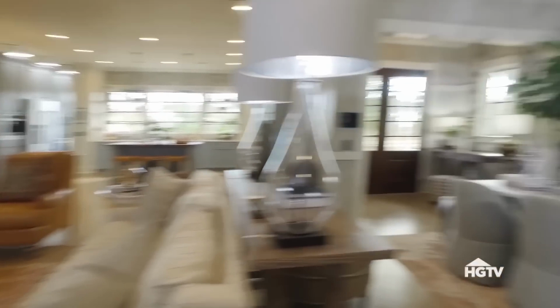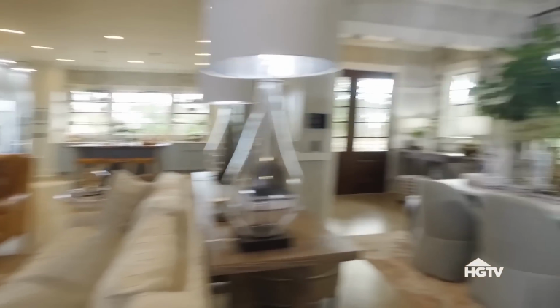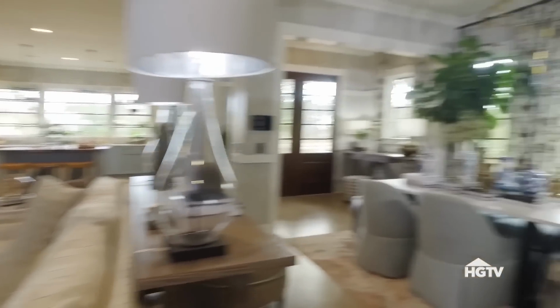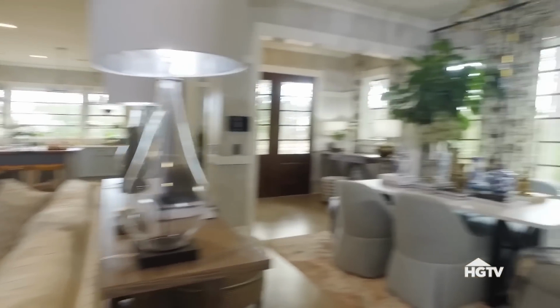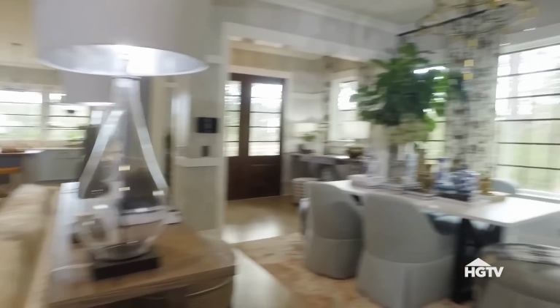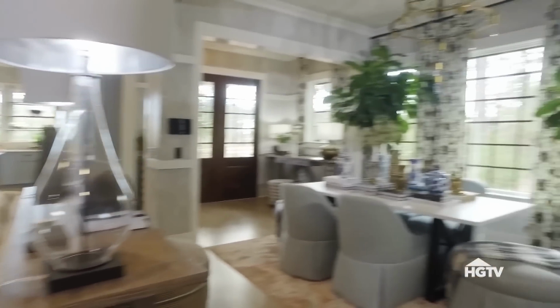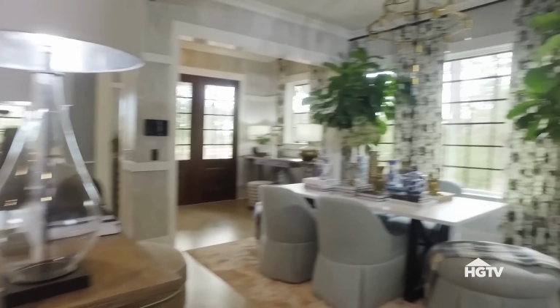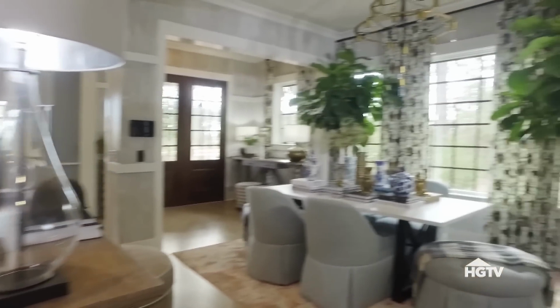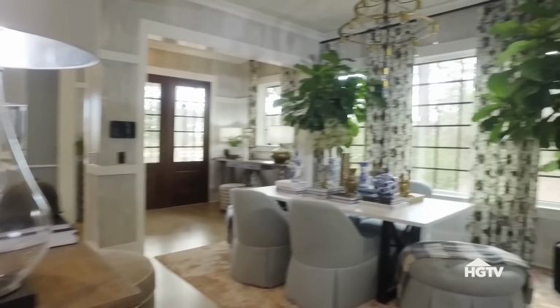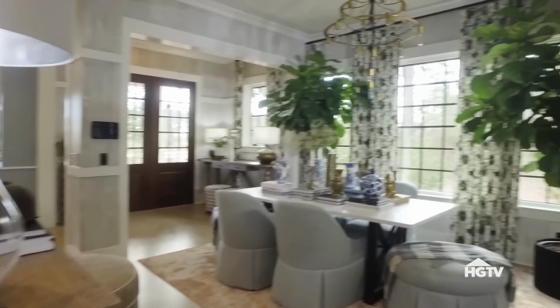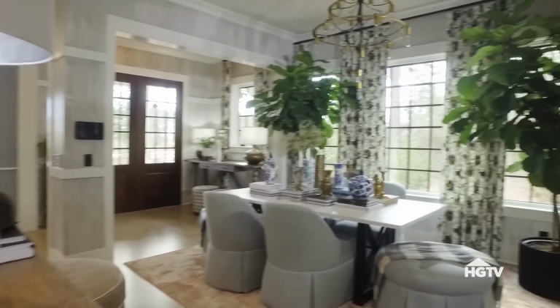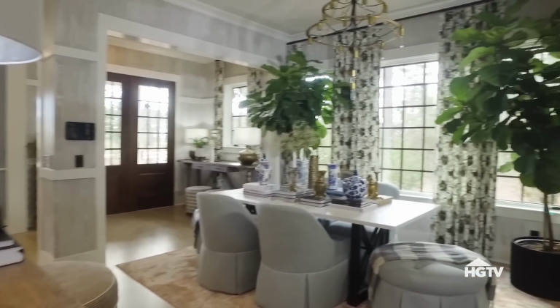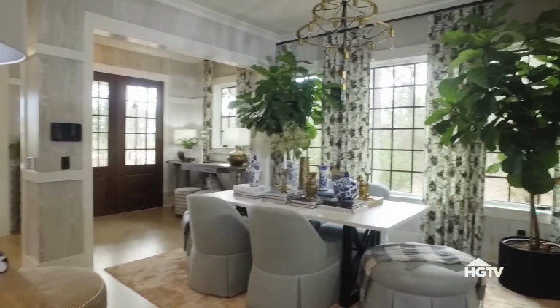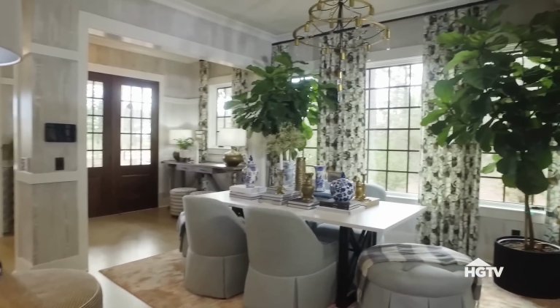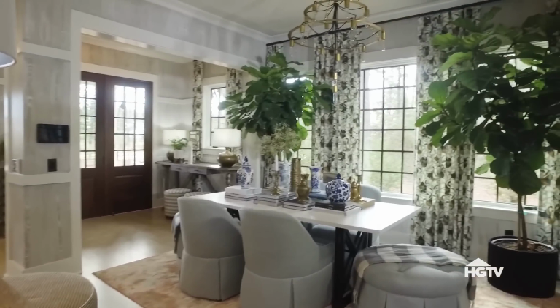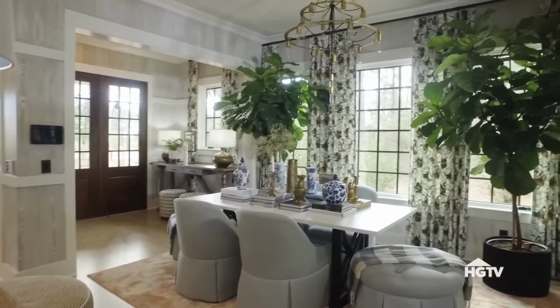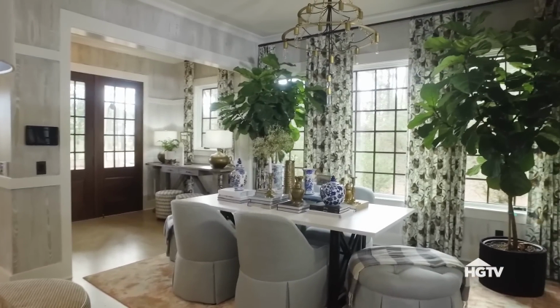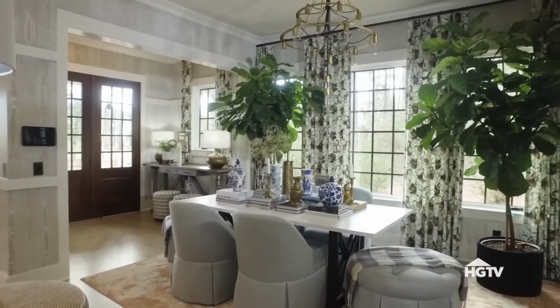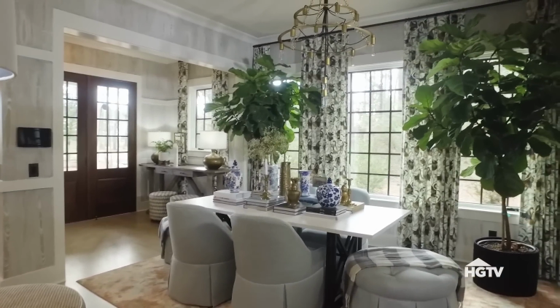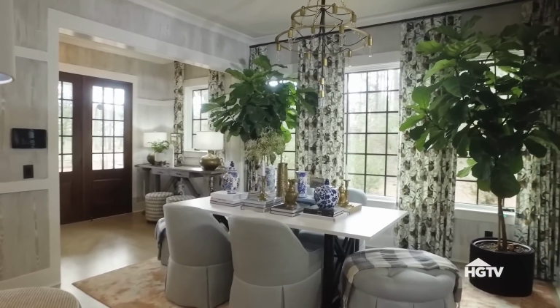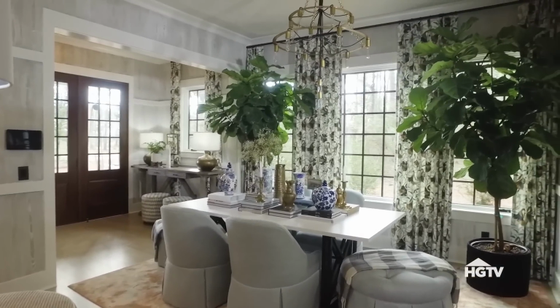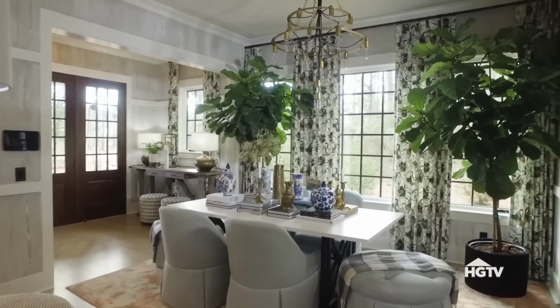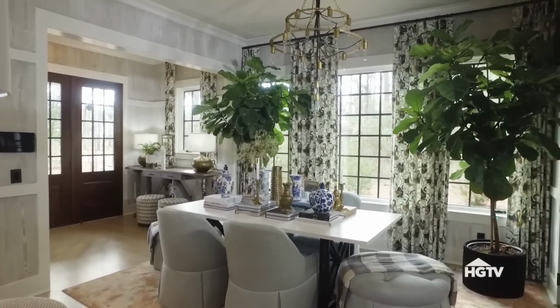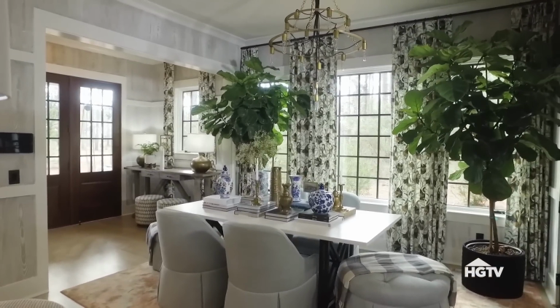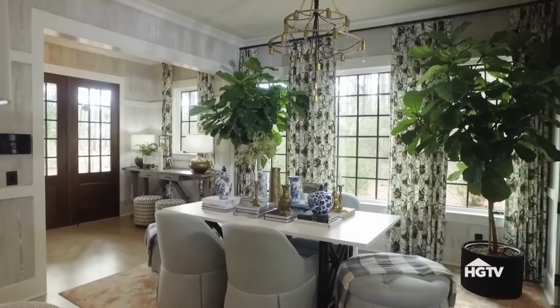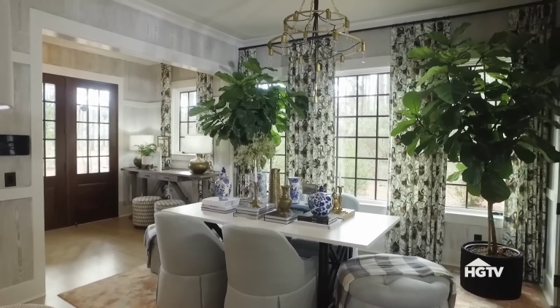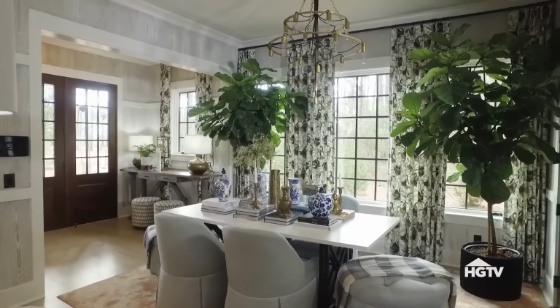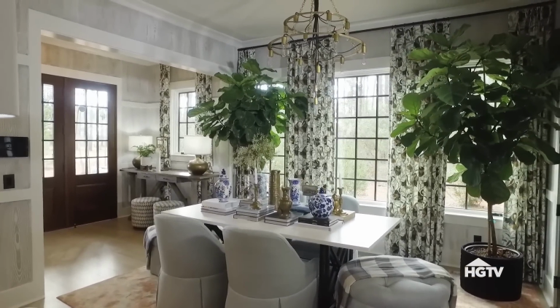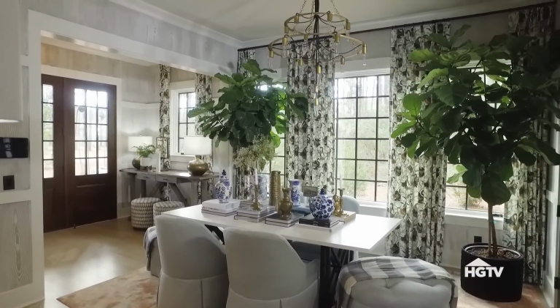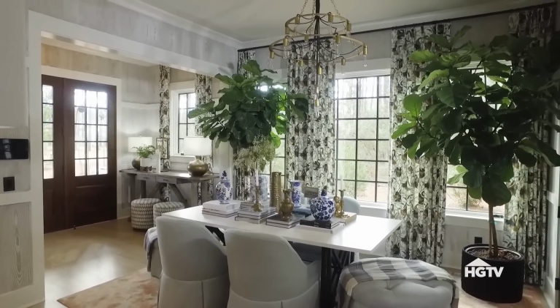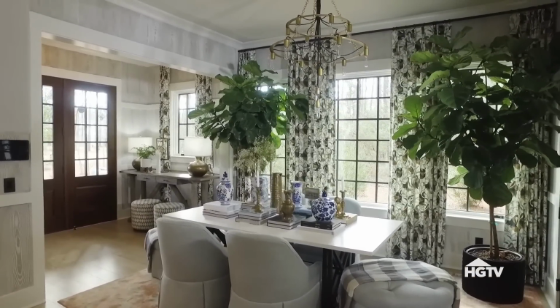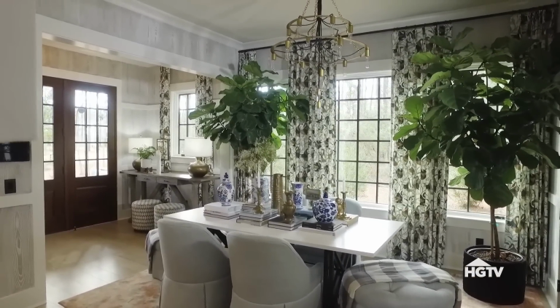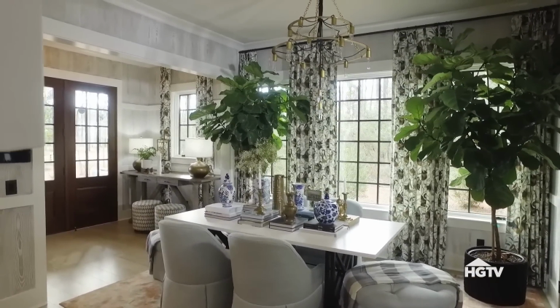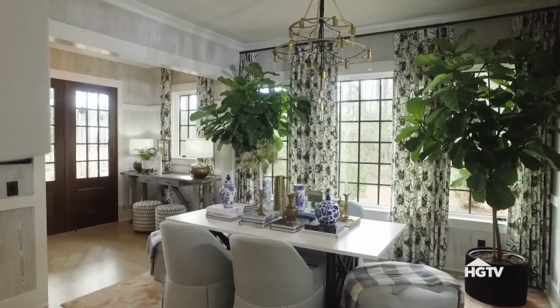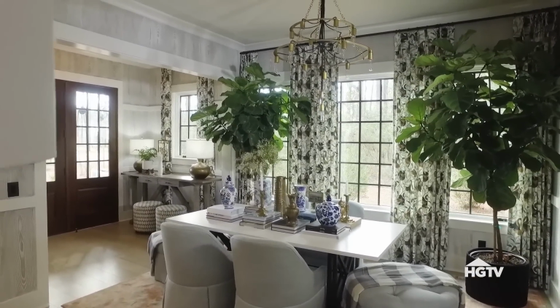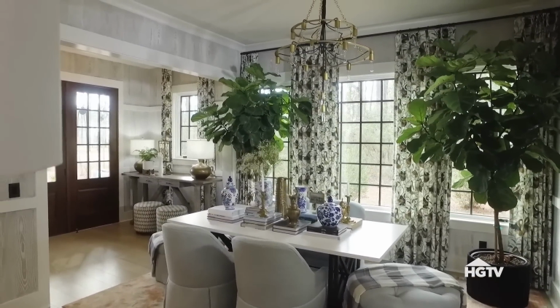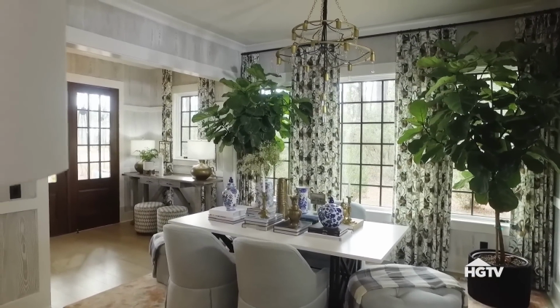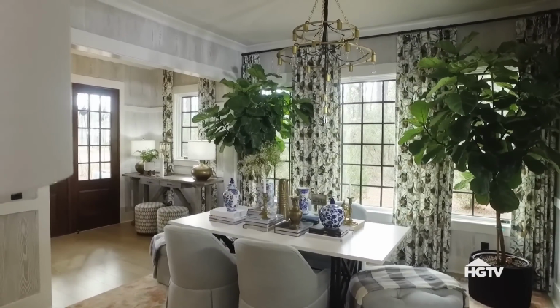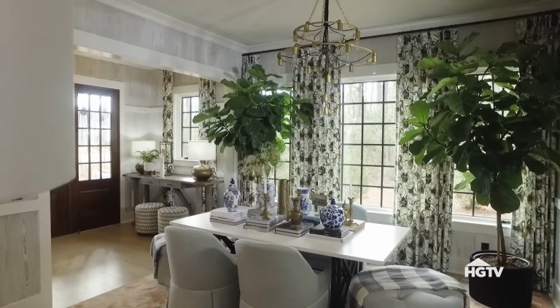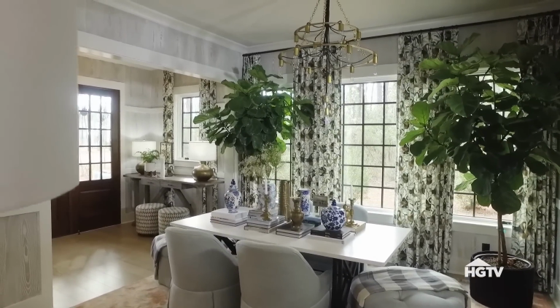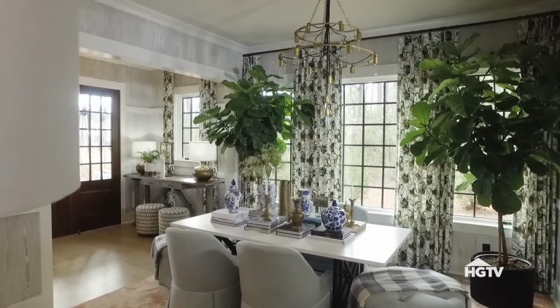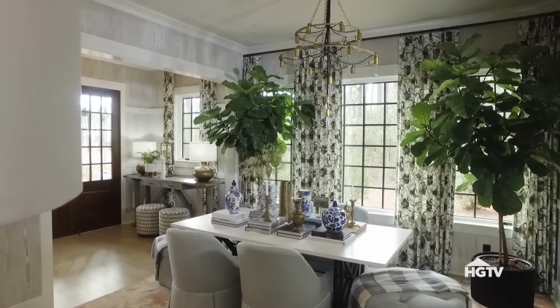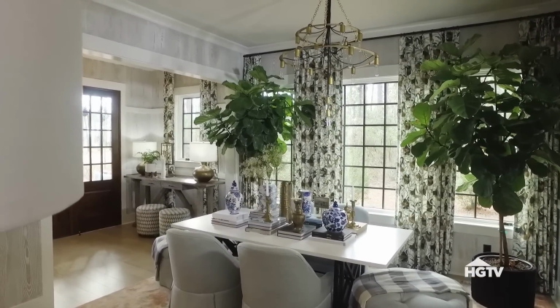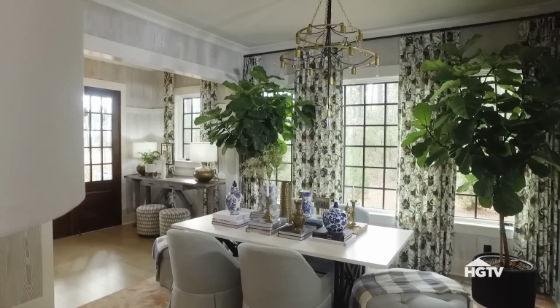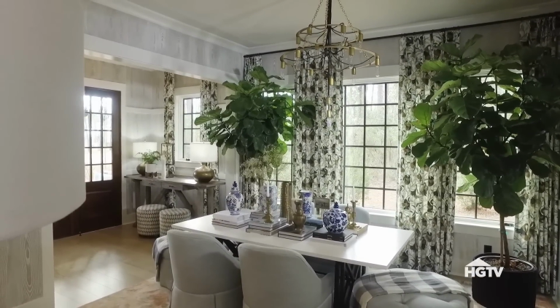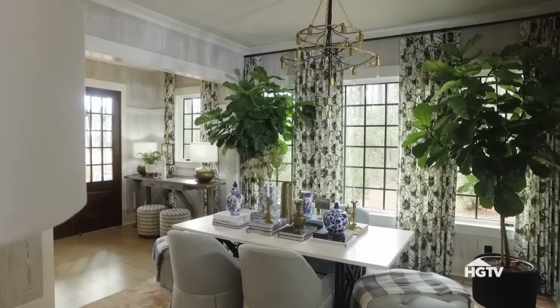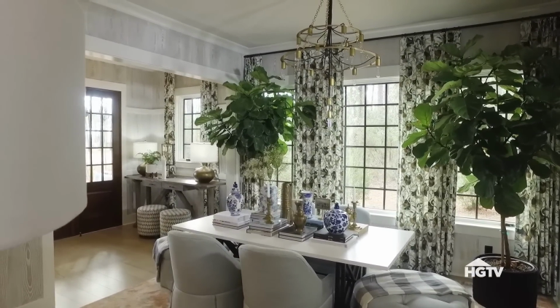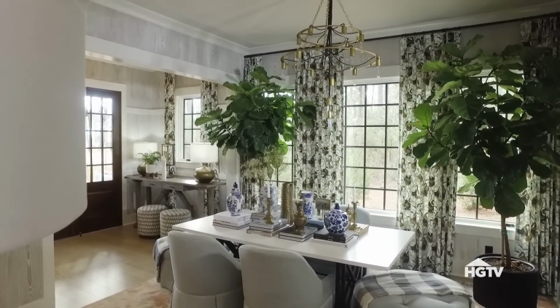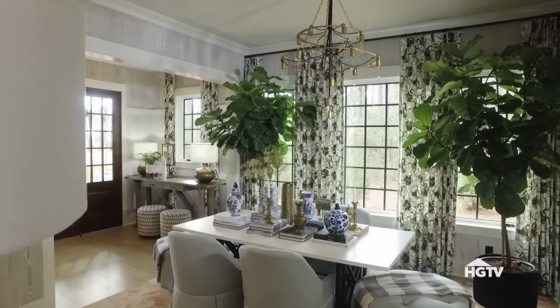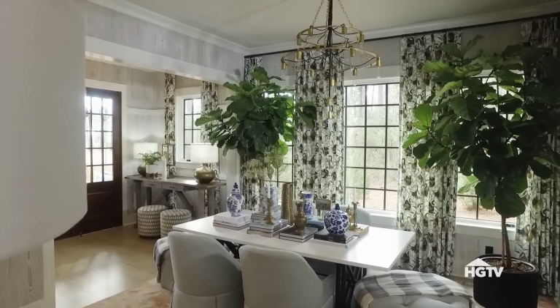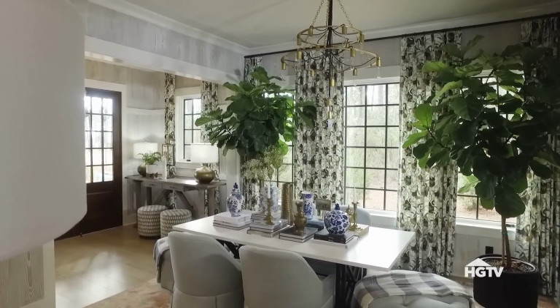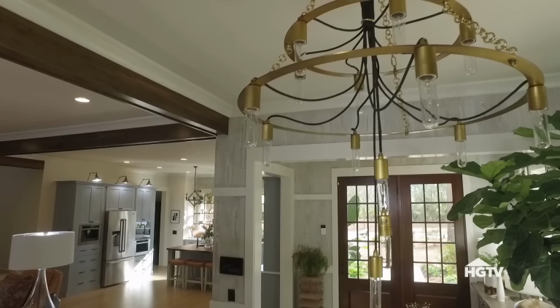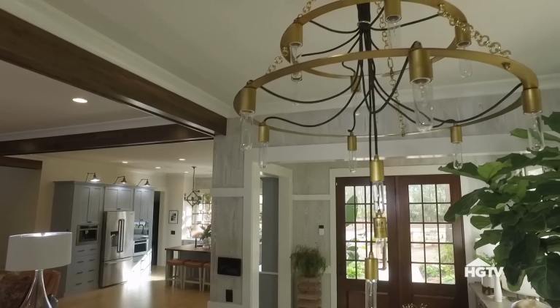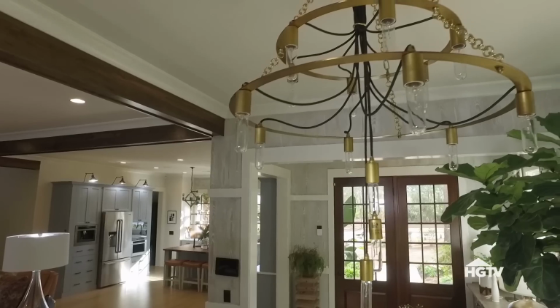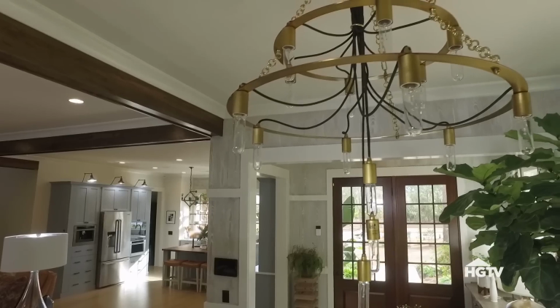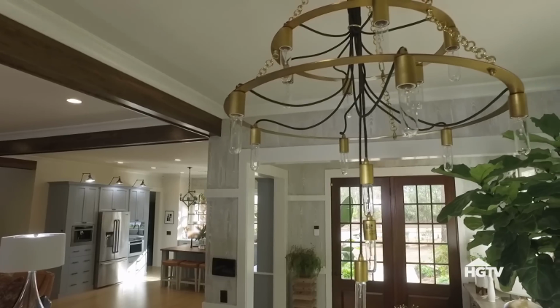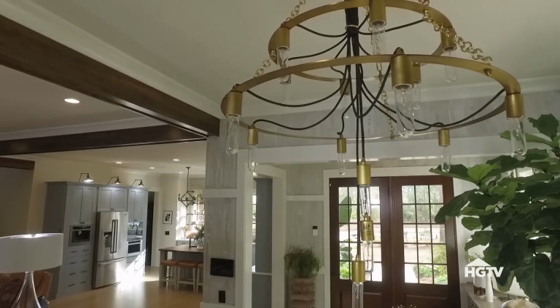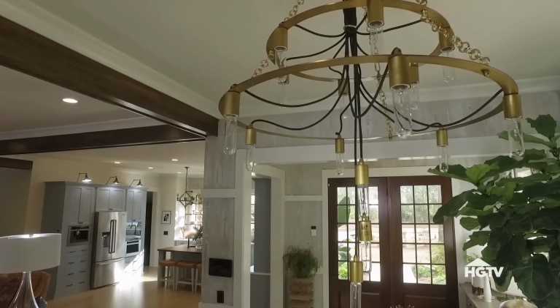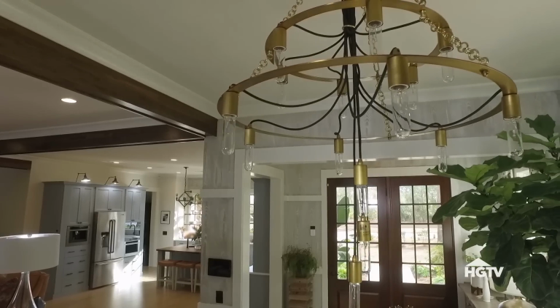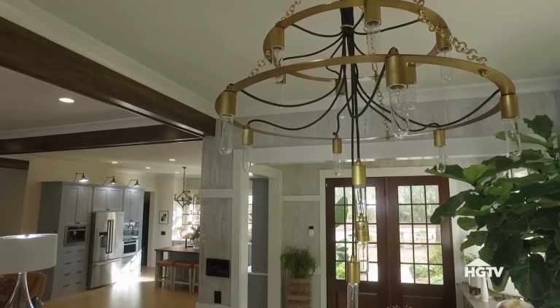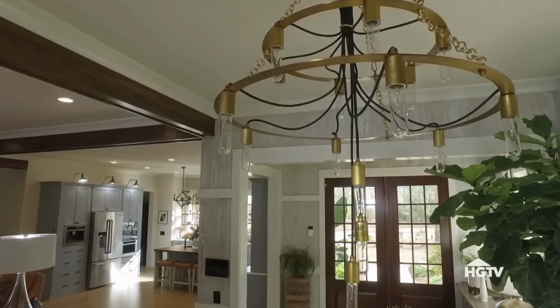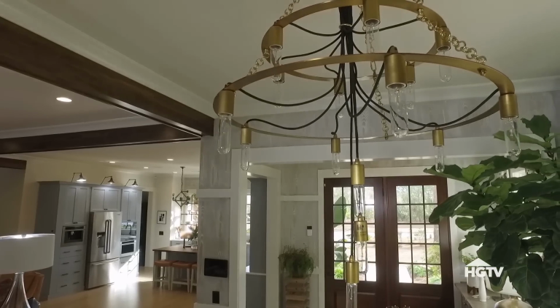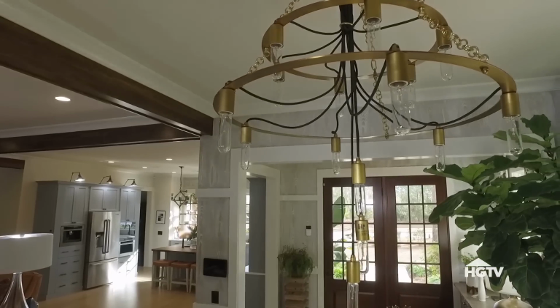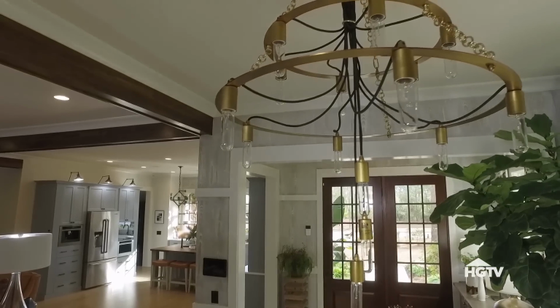Behind The Great Room is an open concept dining space with an eclectic mix of seating and a funky chandelier overhead.